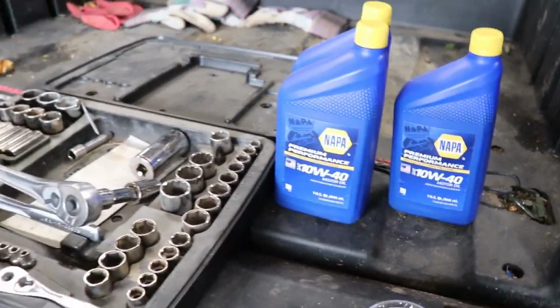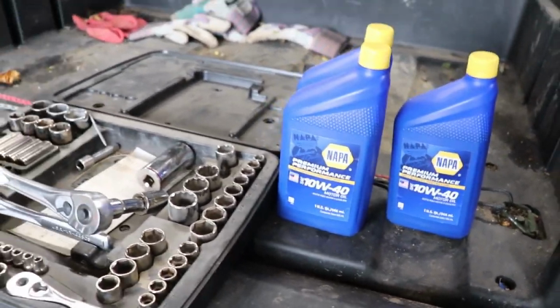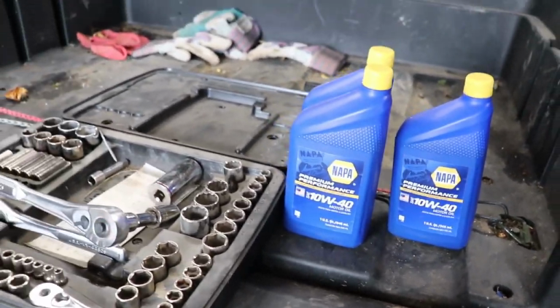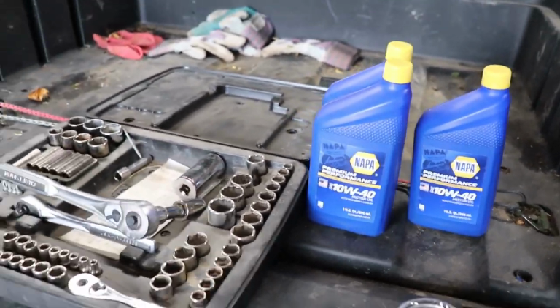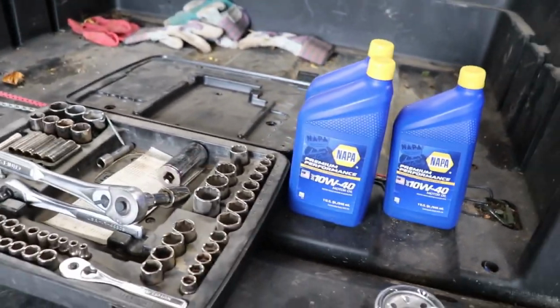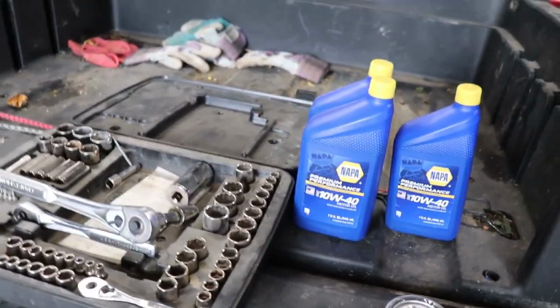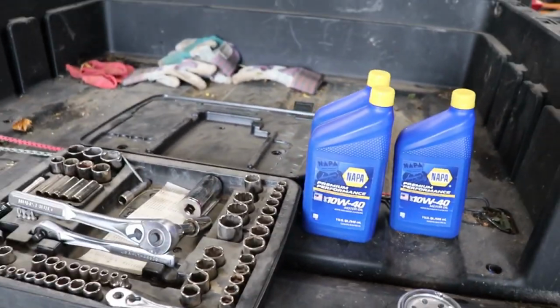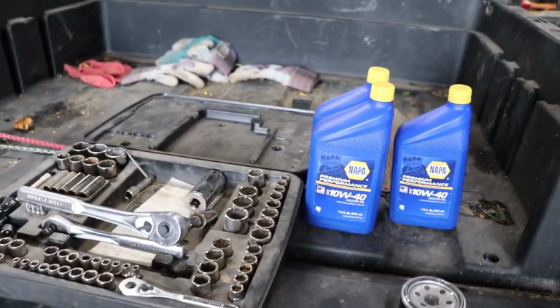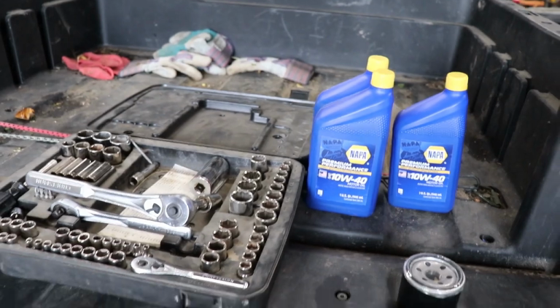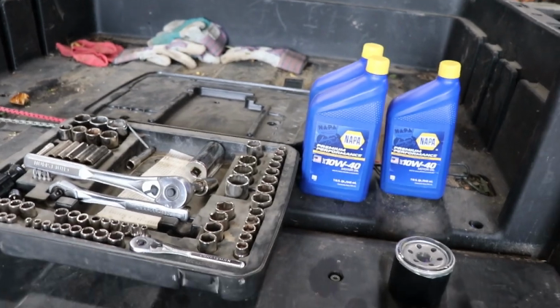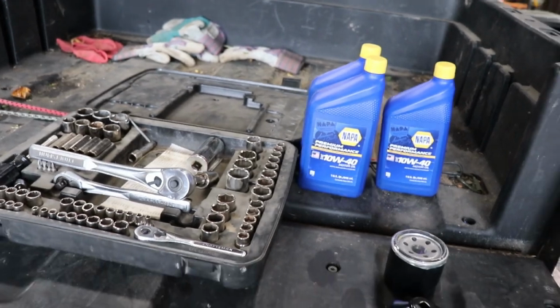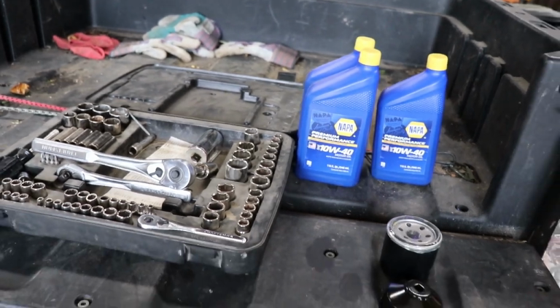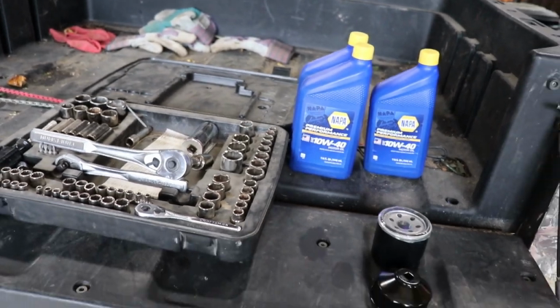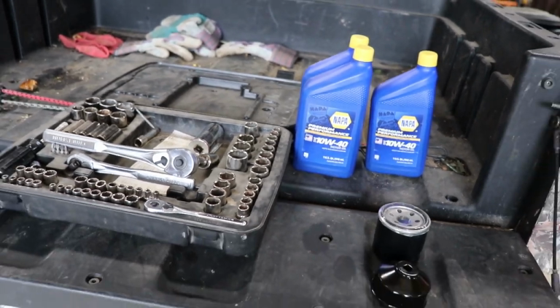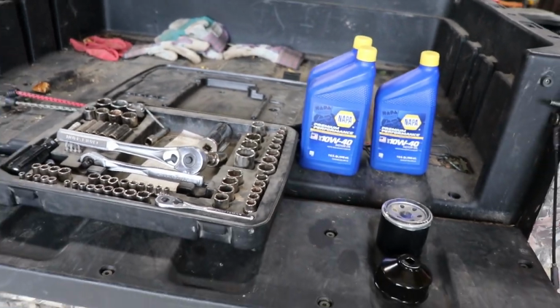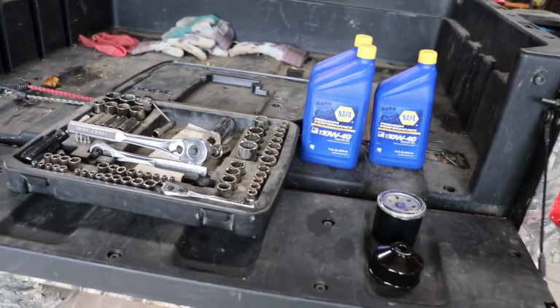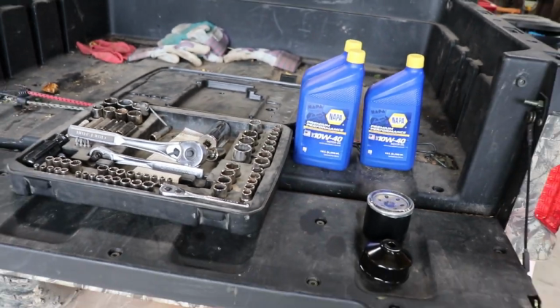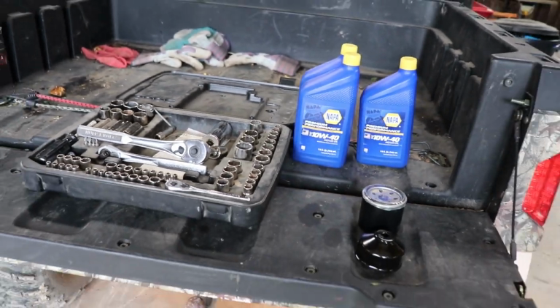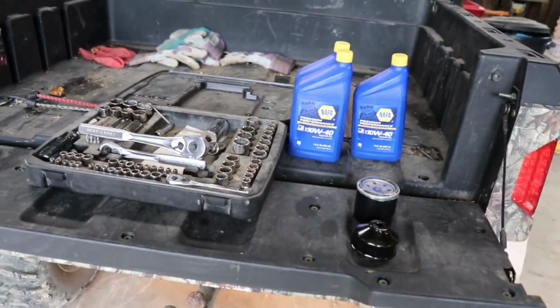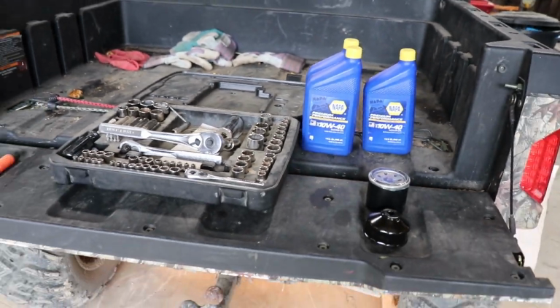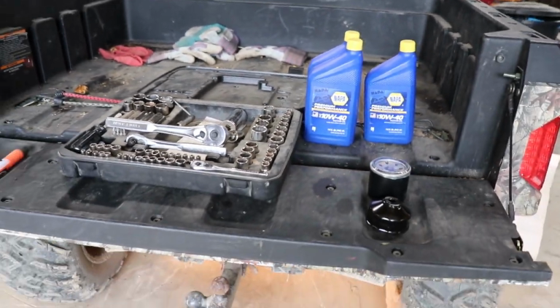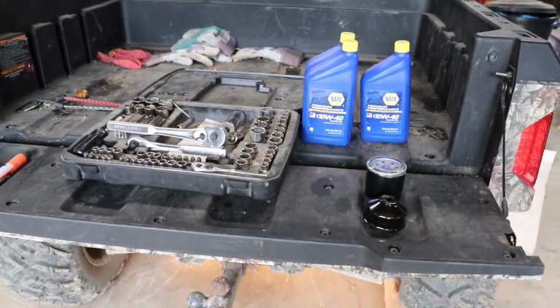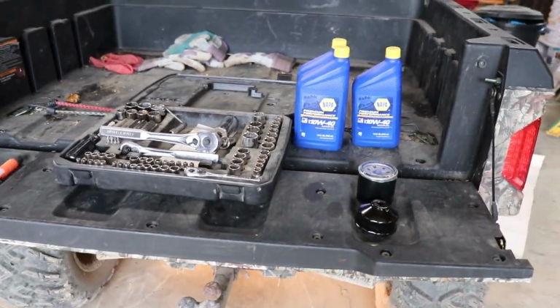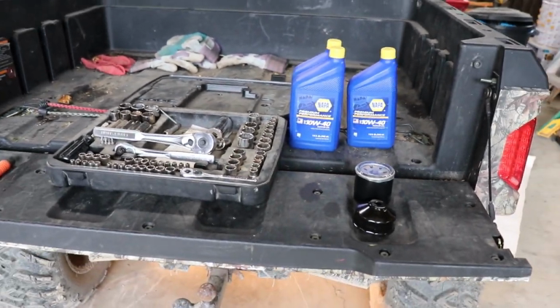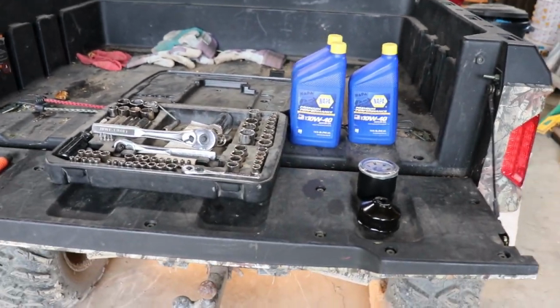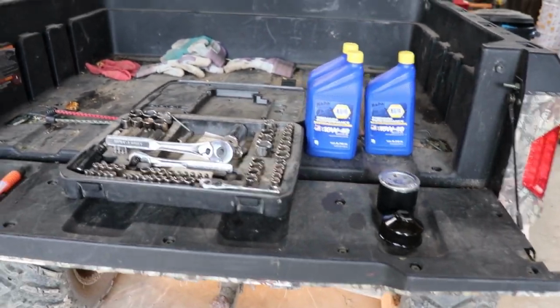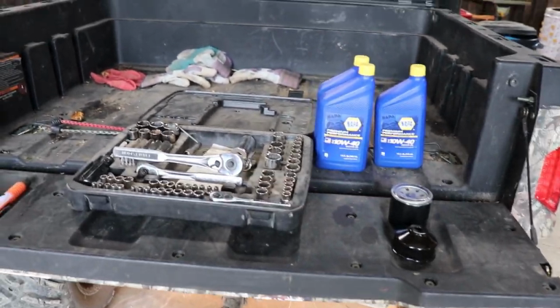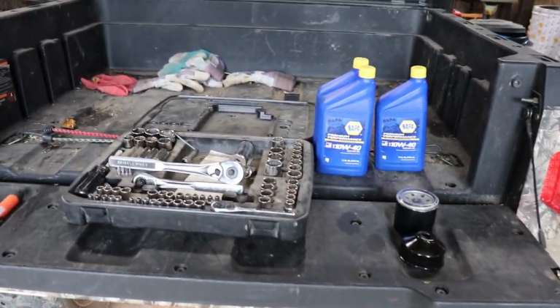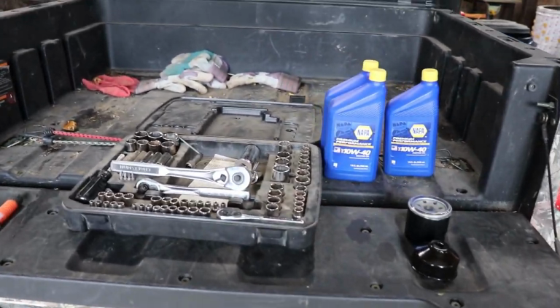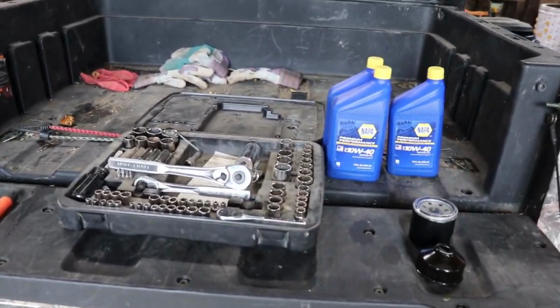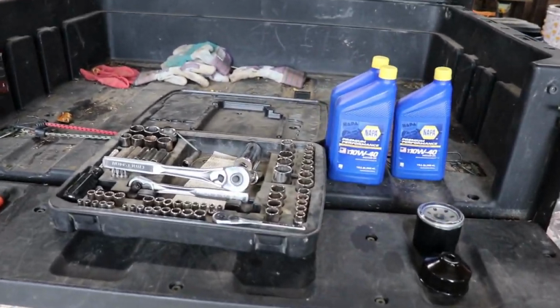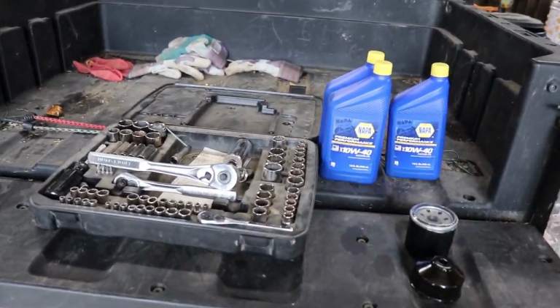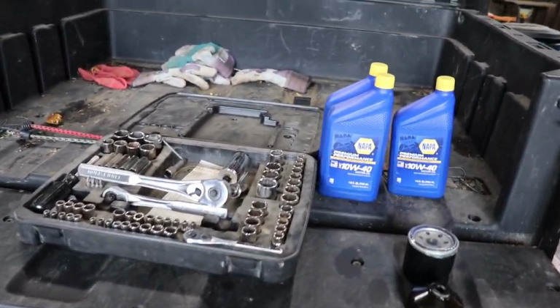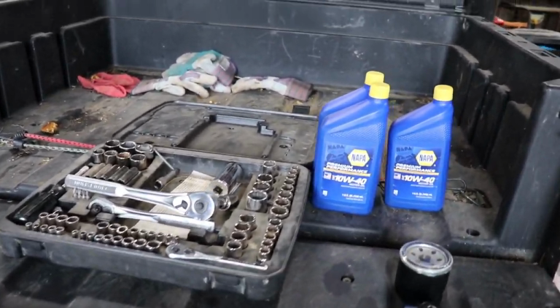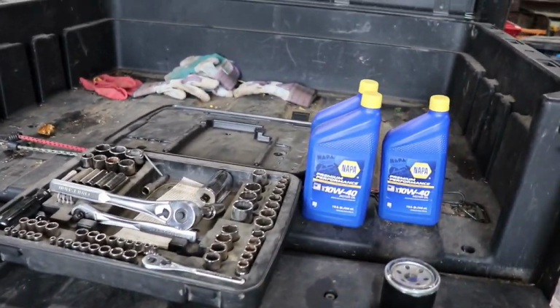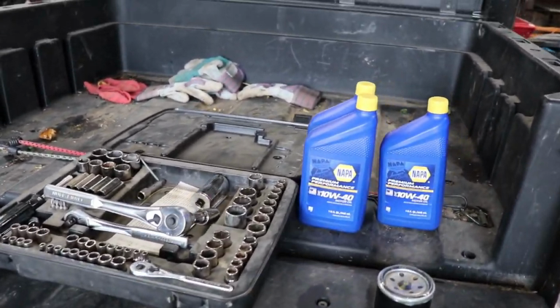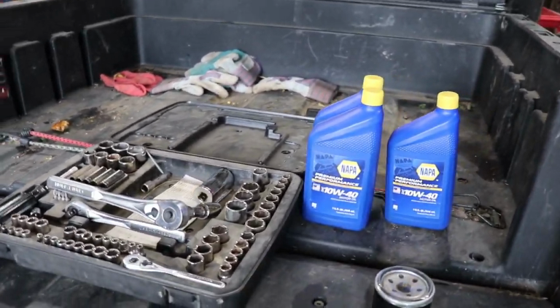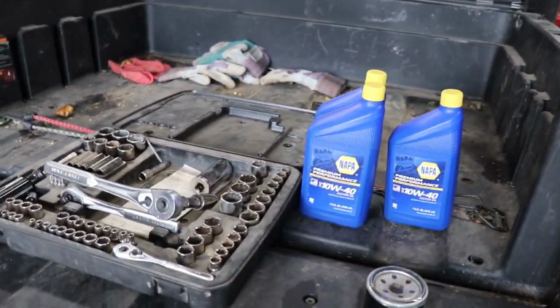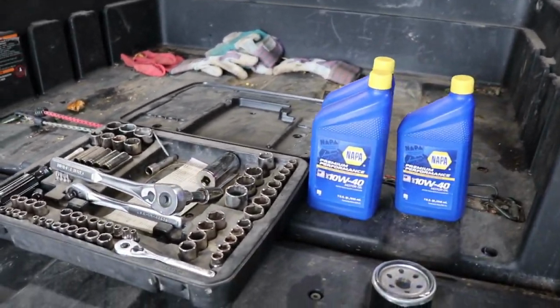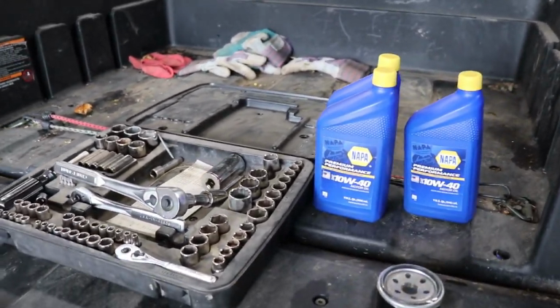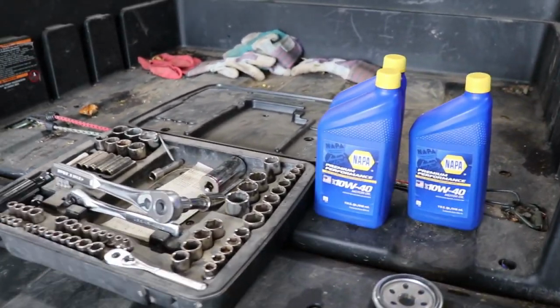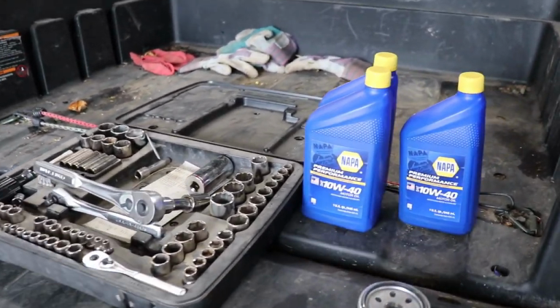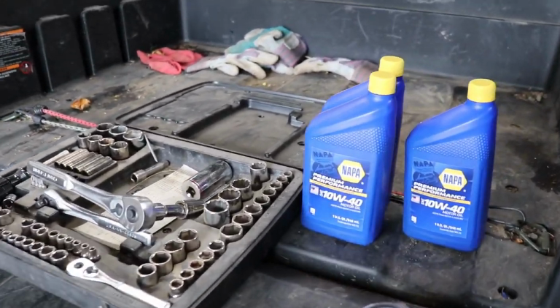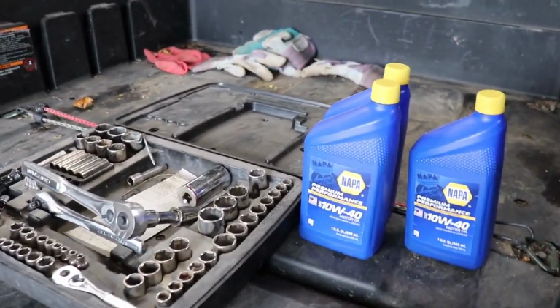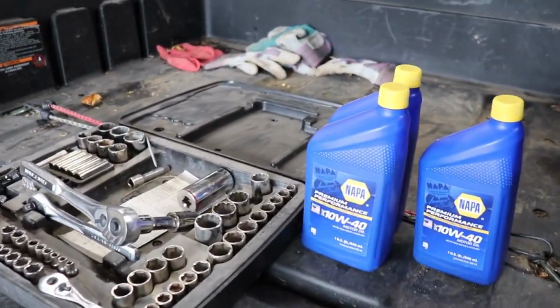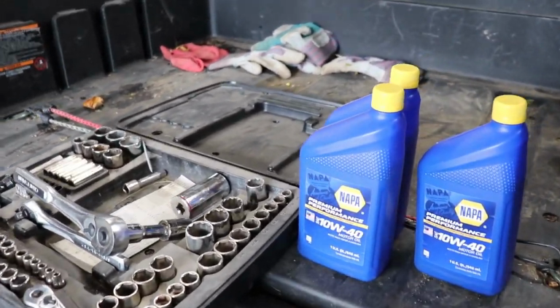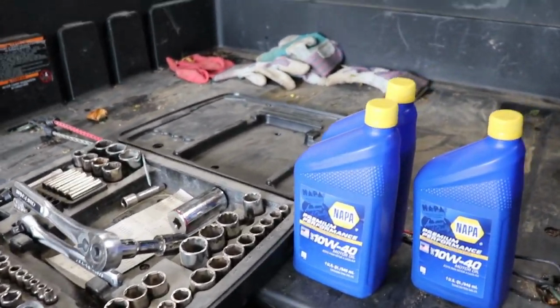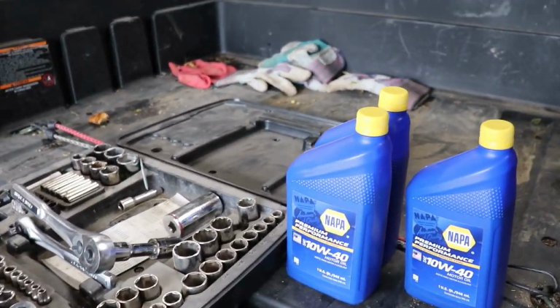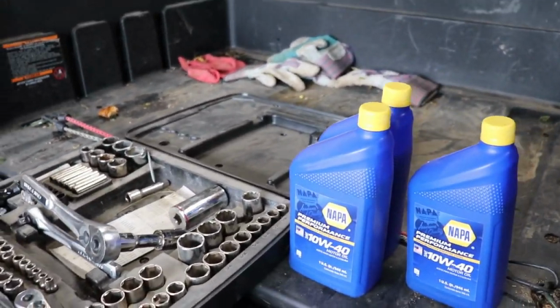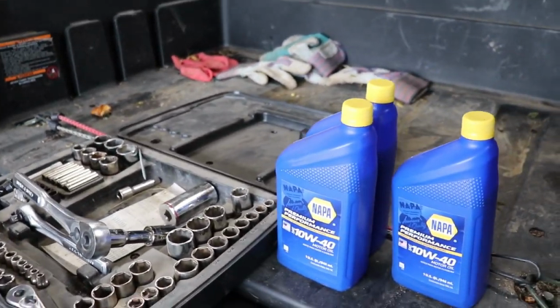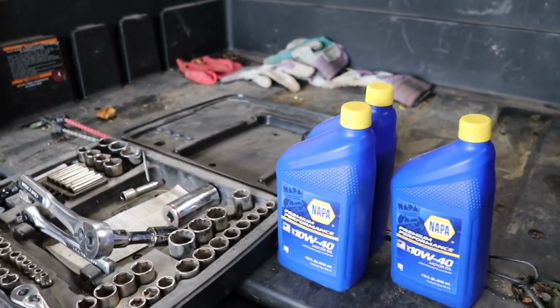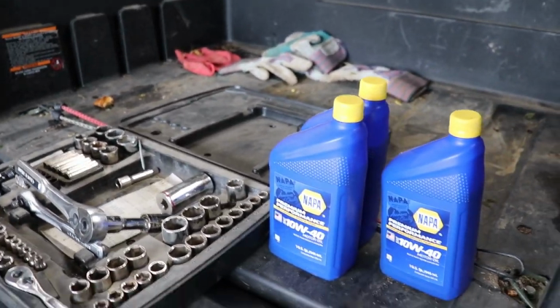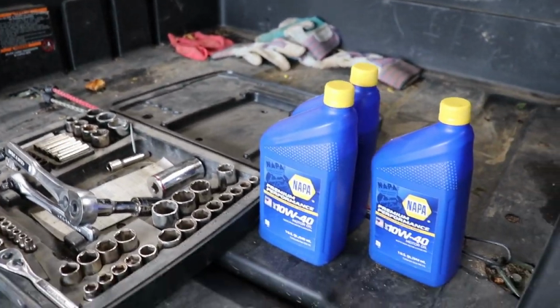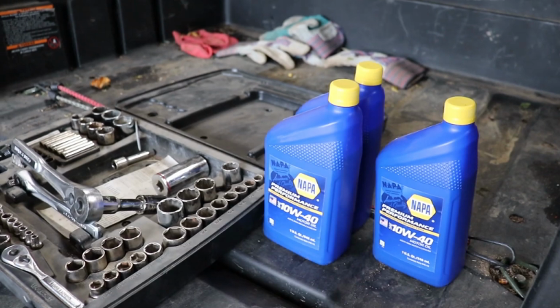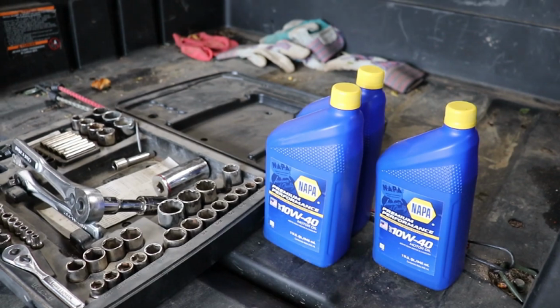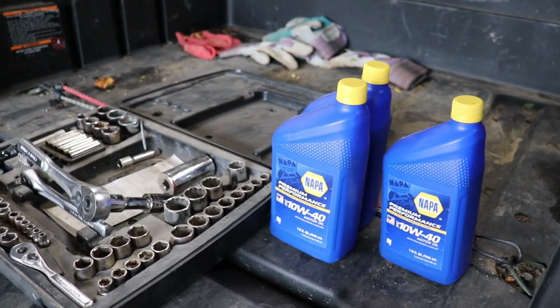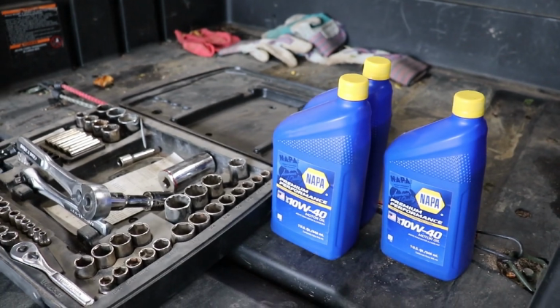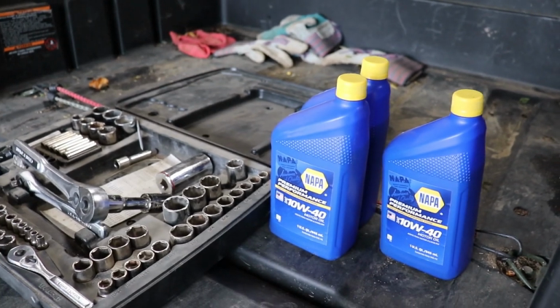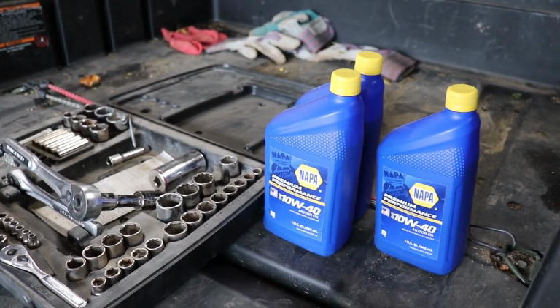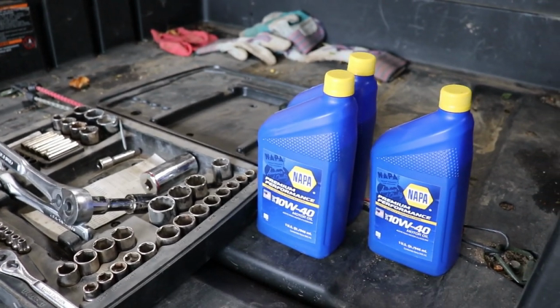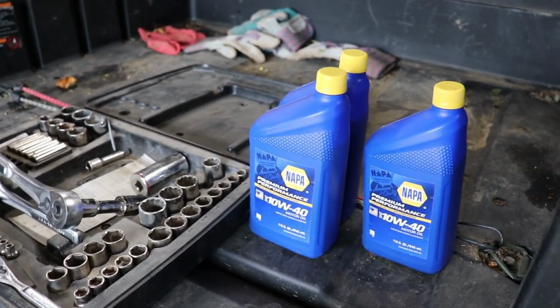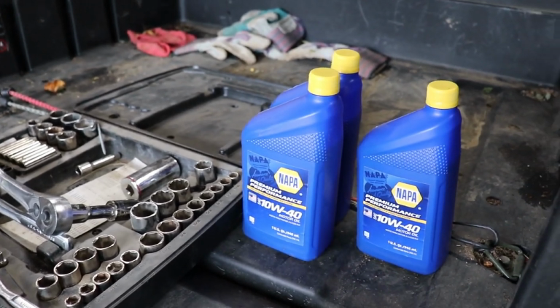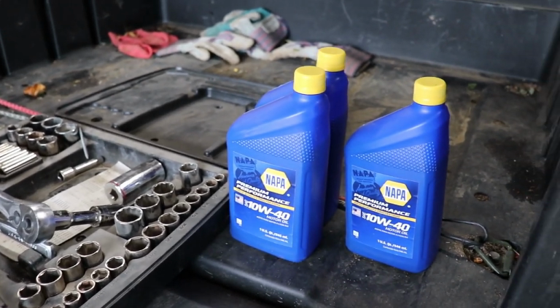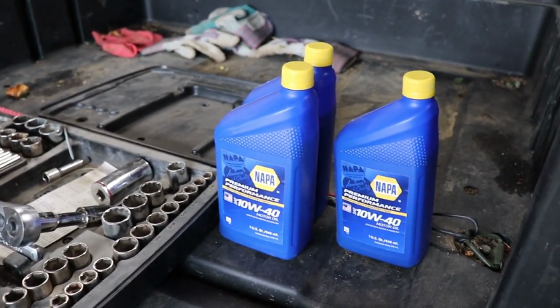I put in 10W40. Depending on where you live — we get really cold but don't get super hot temperatures here, though we can get in the 80 to 90 degree range sometimes.